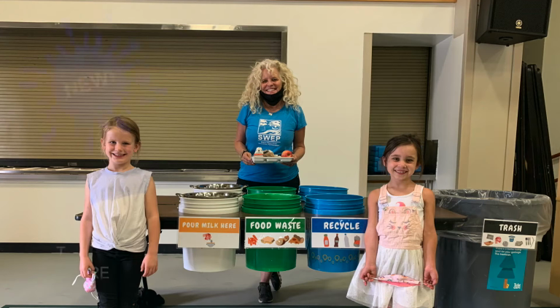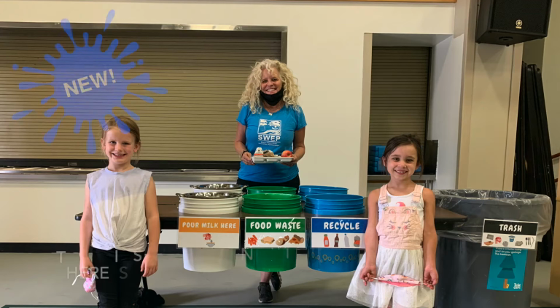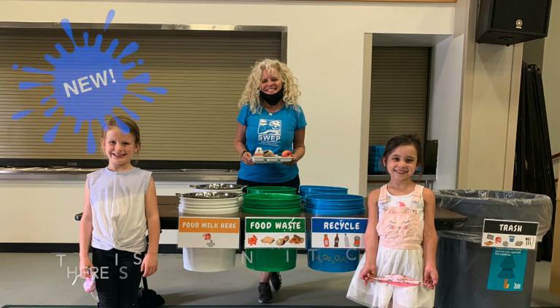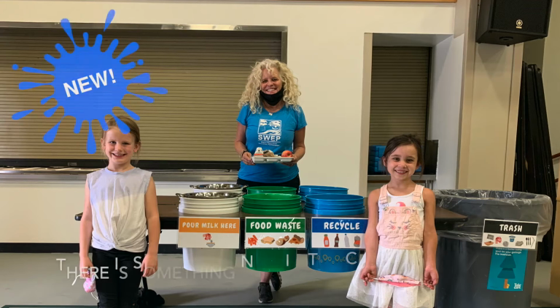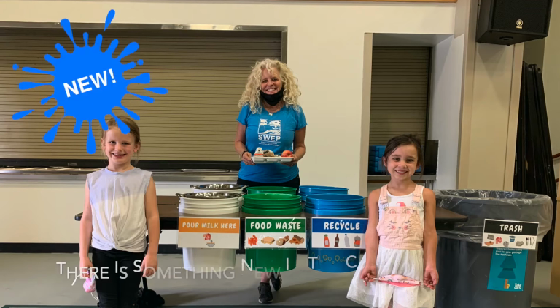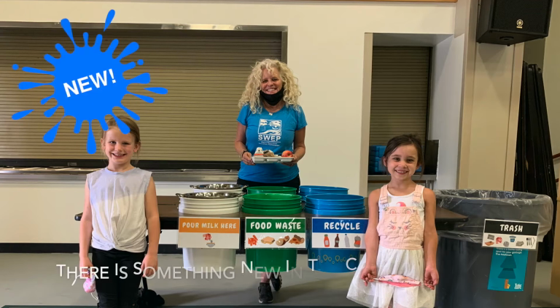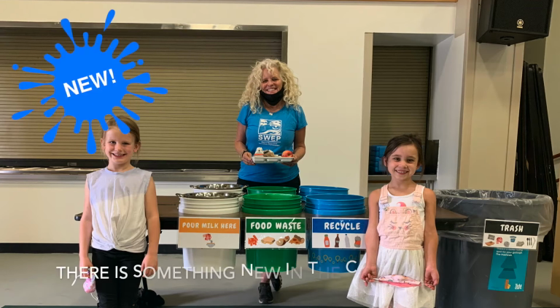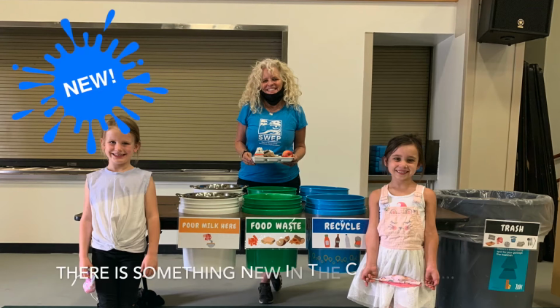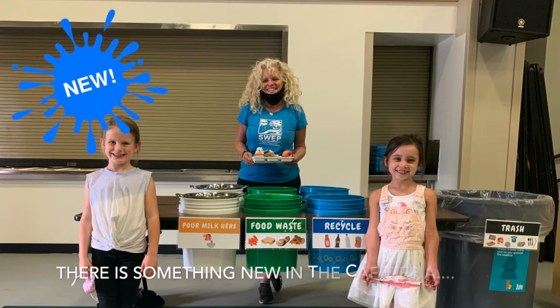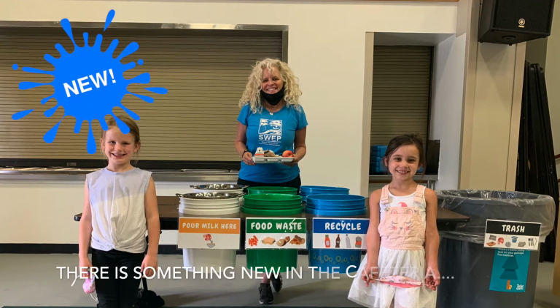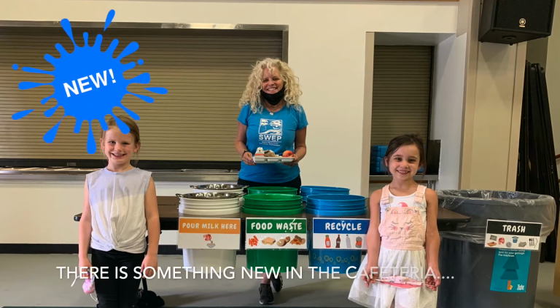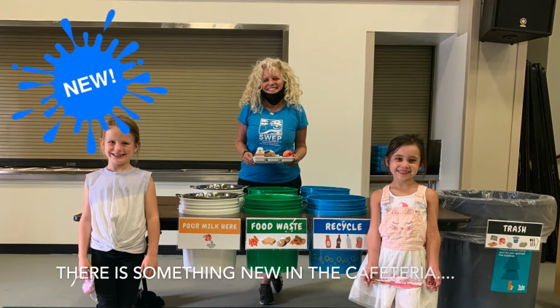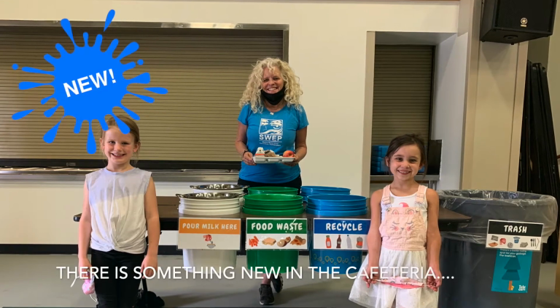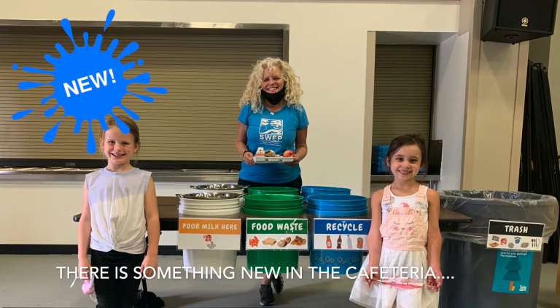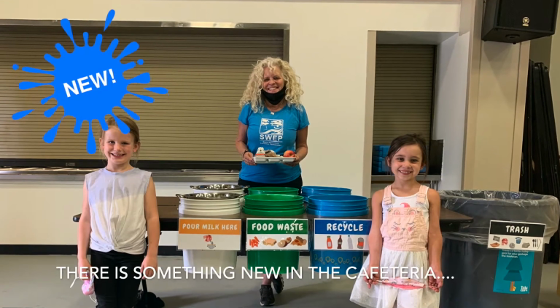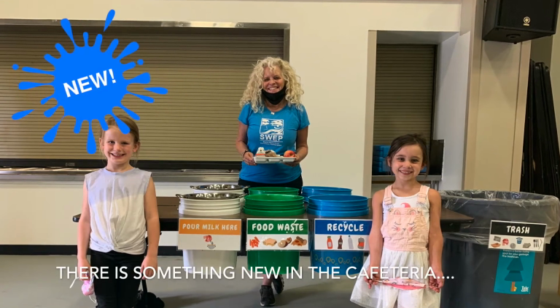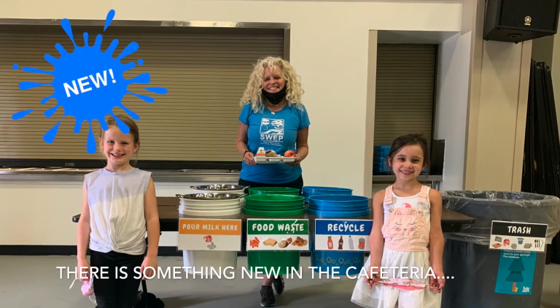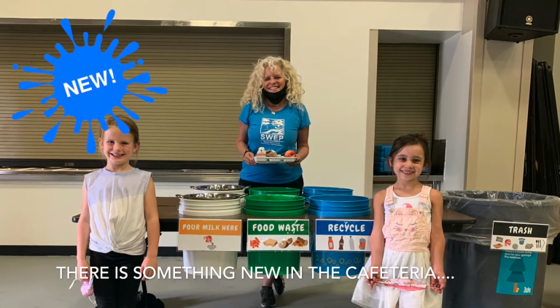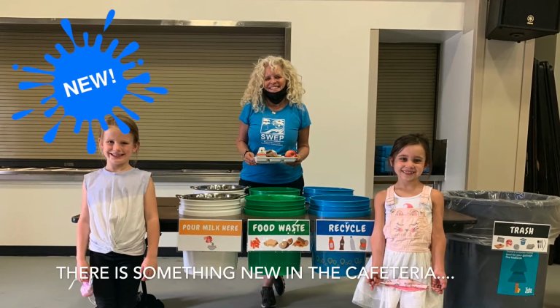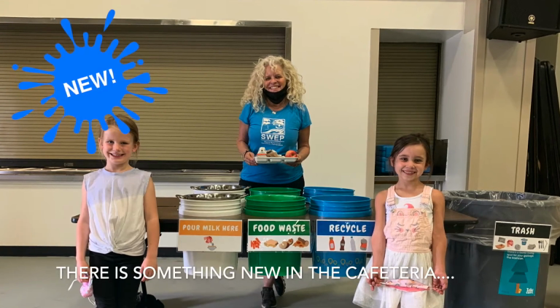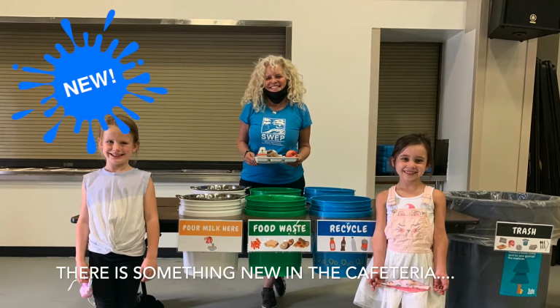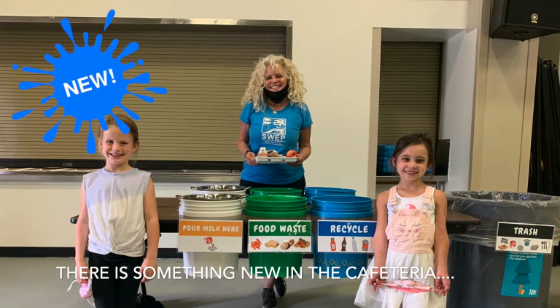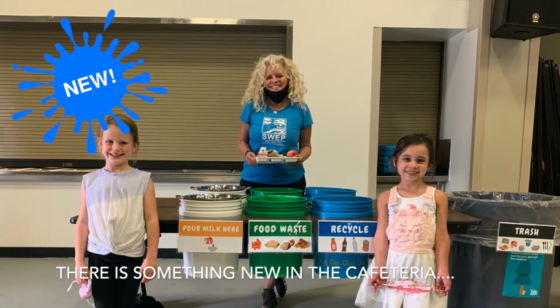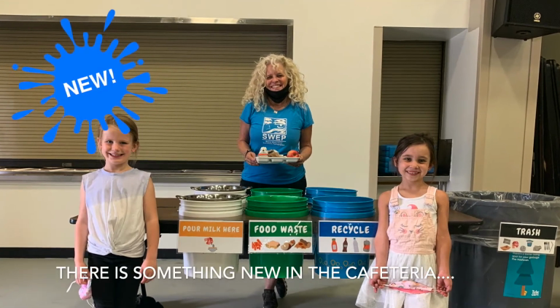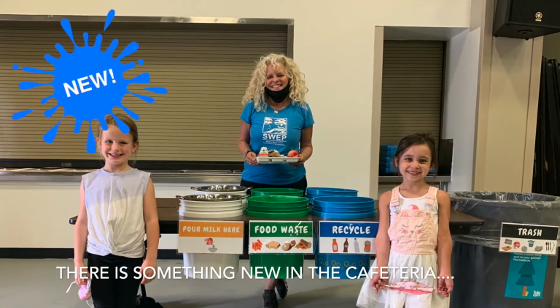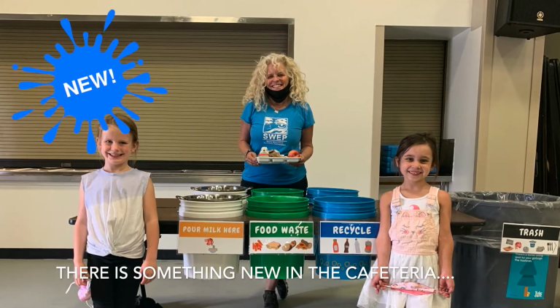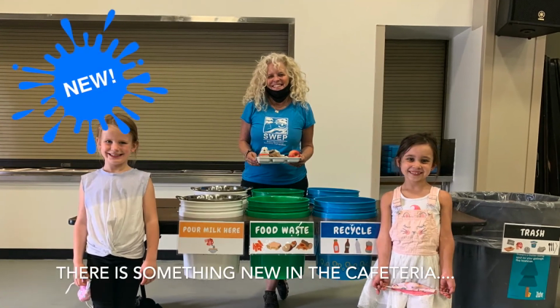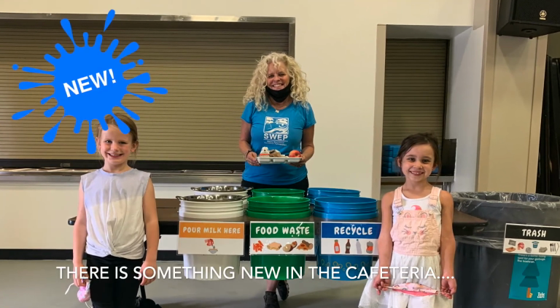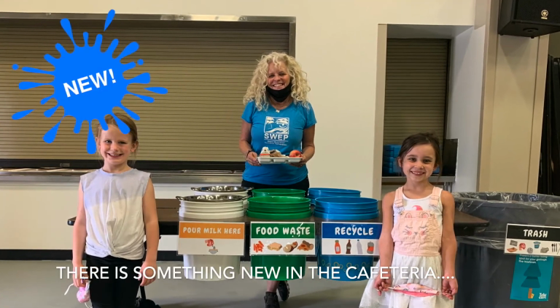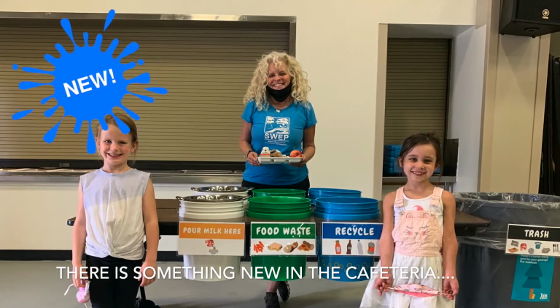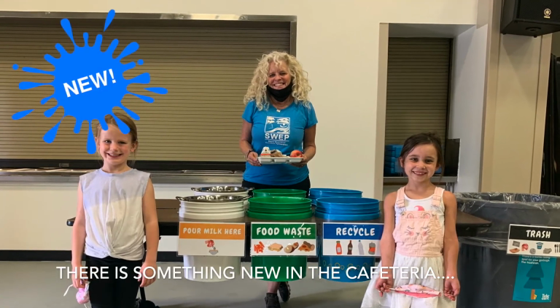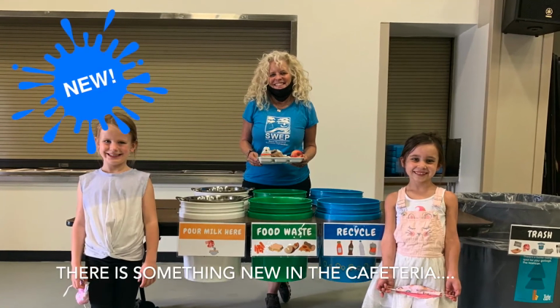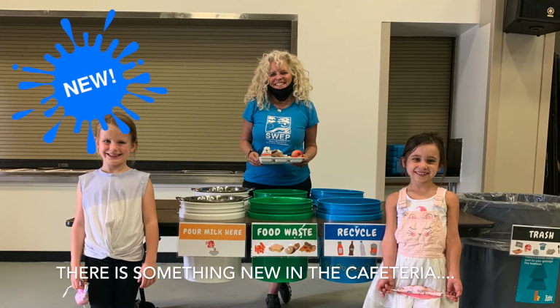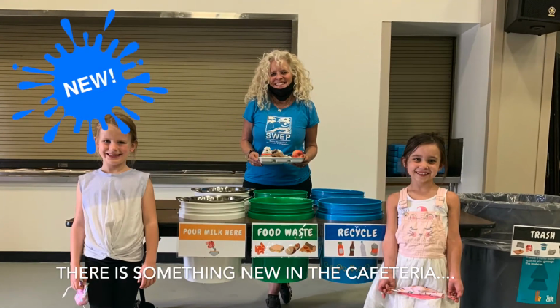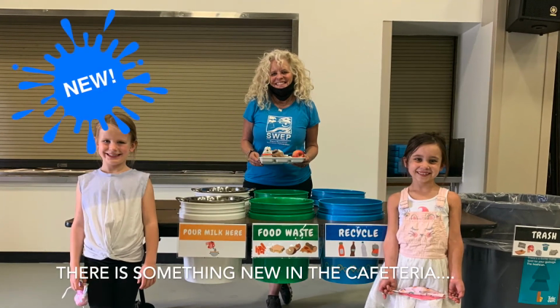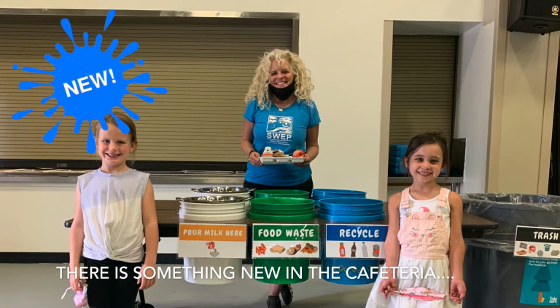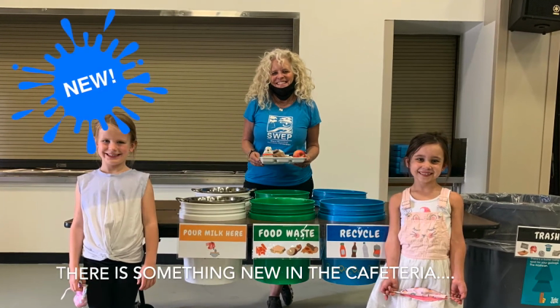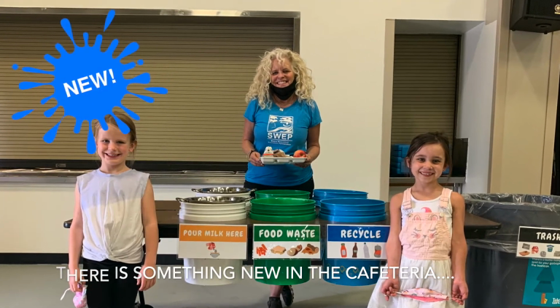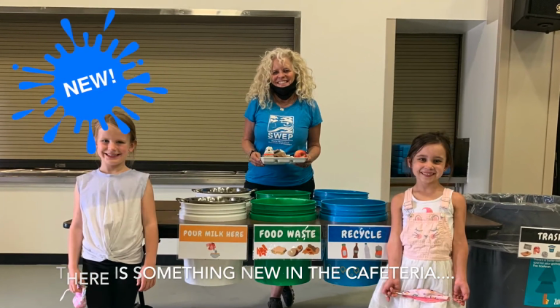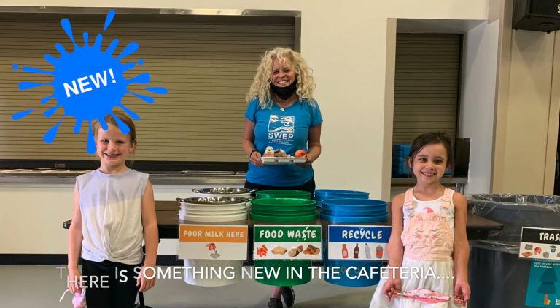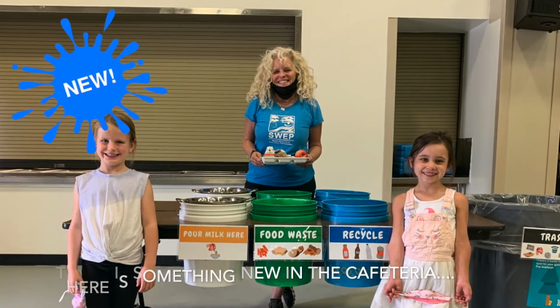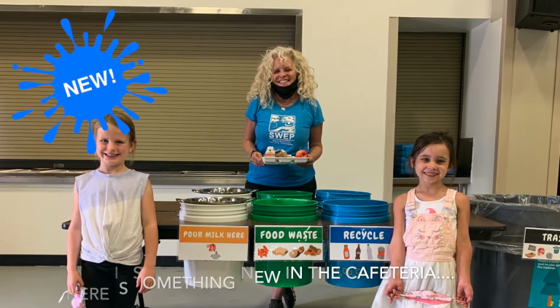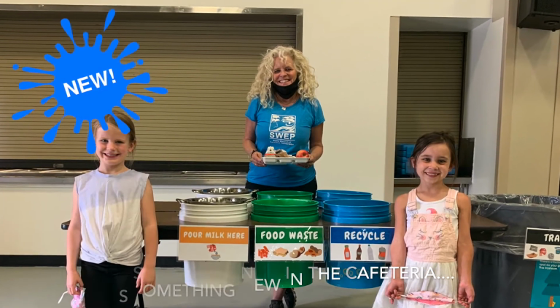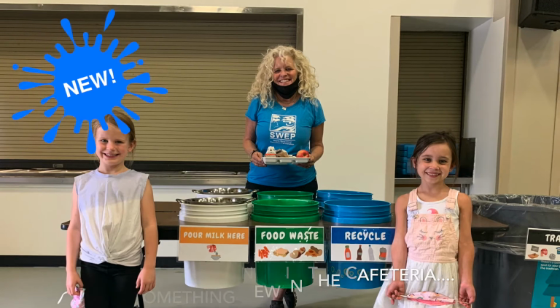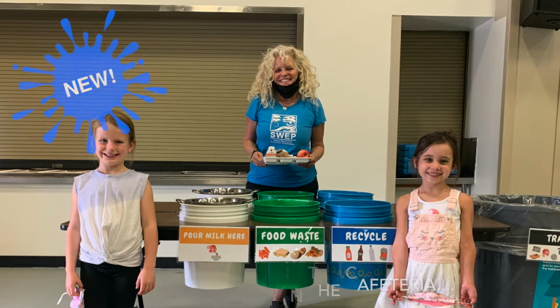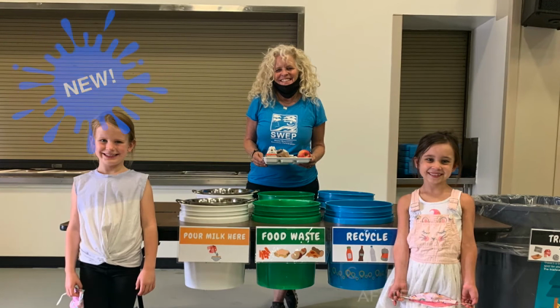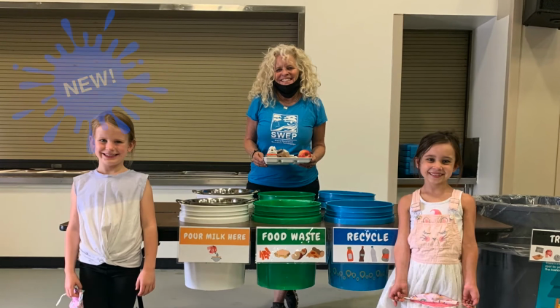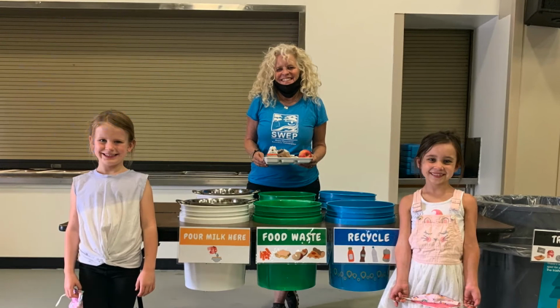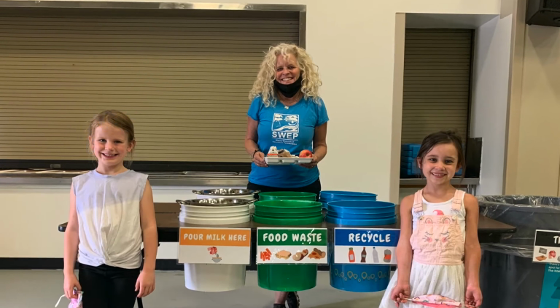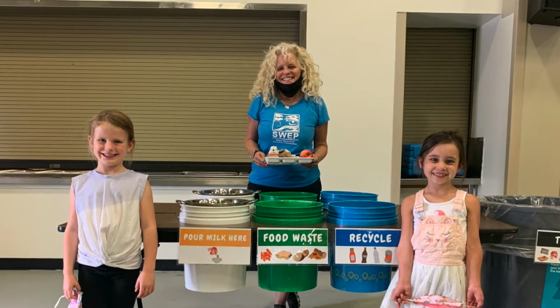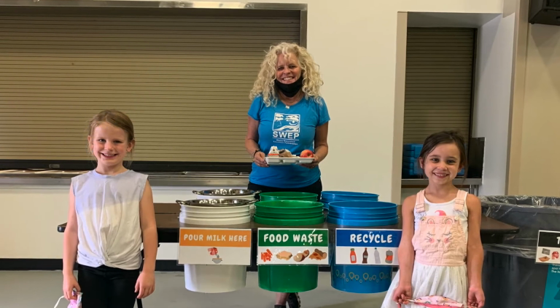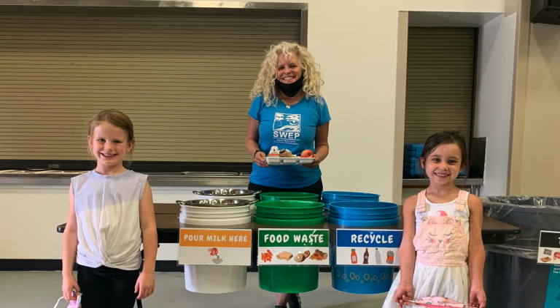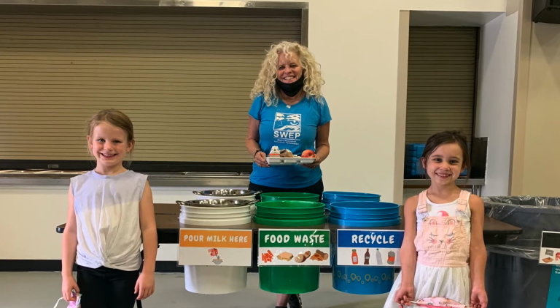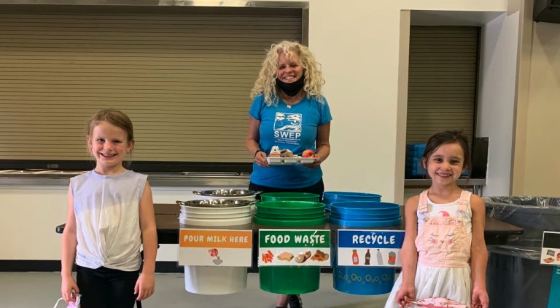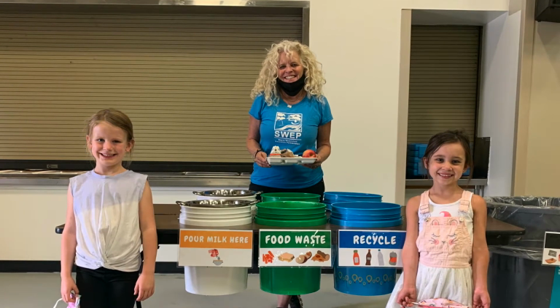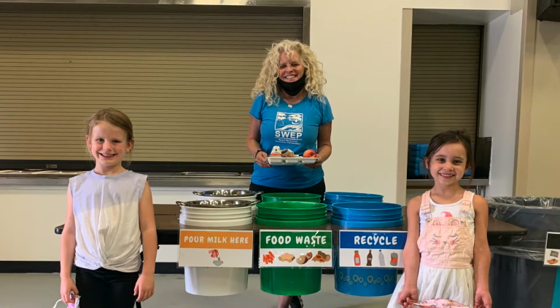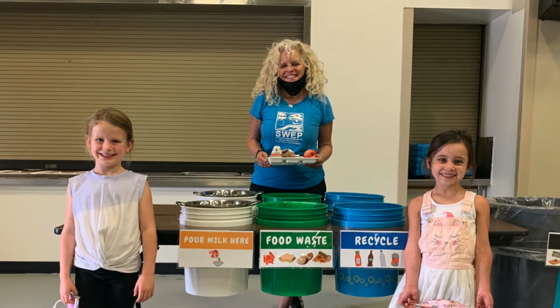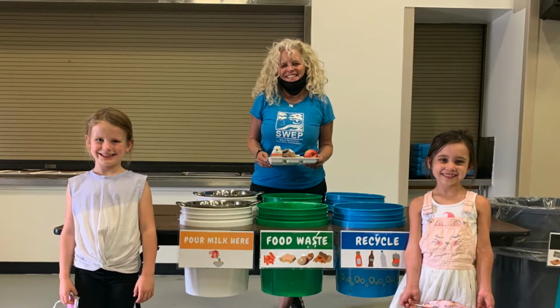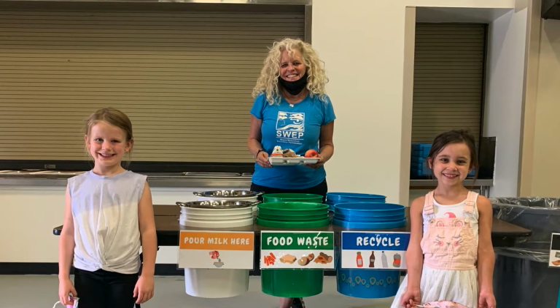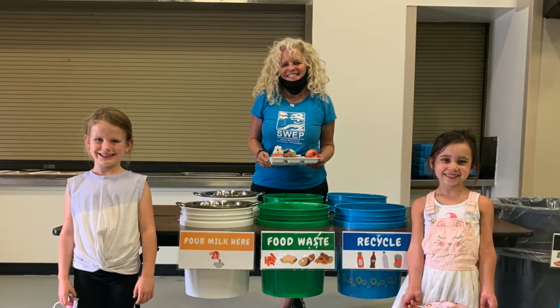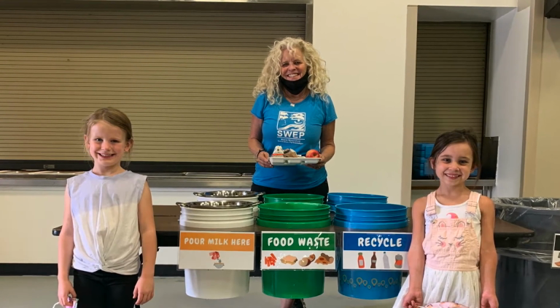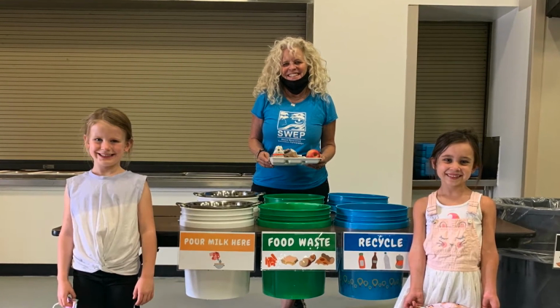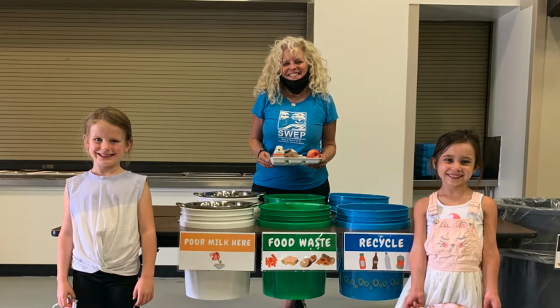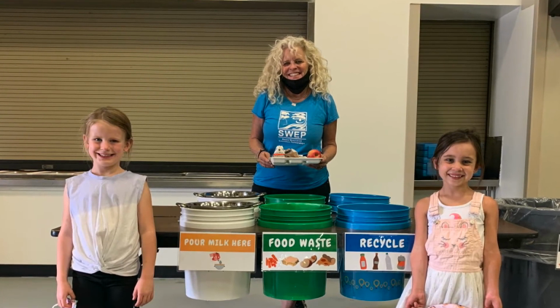Hello Glenshire Elementary, there's something new in your cafeteria this year. This video is to tell you what it is and how to use it.